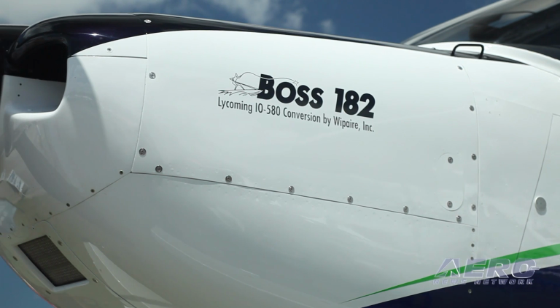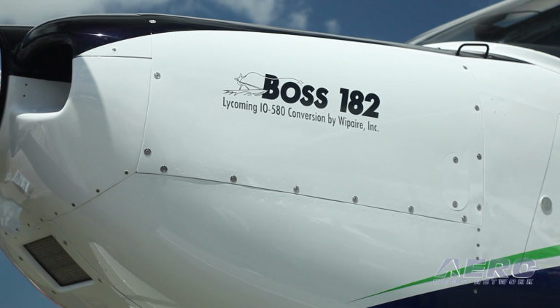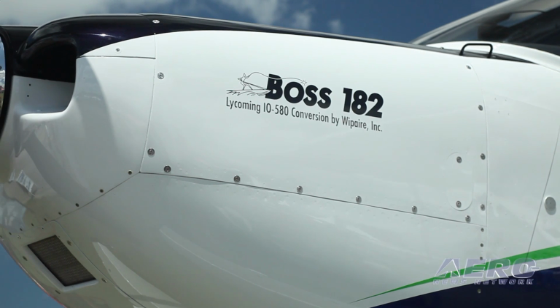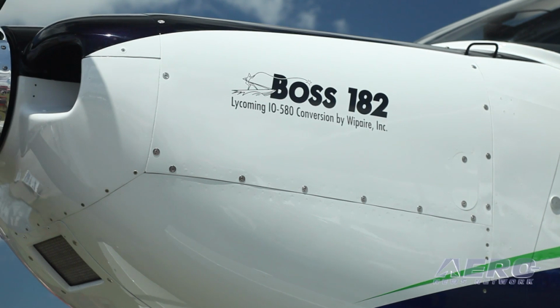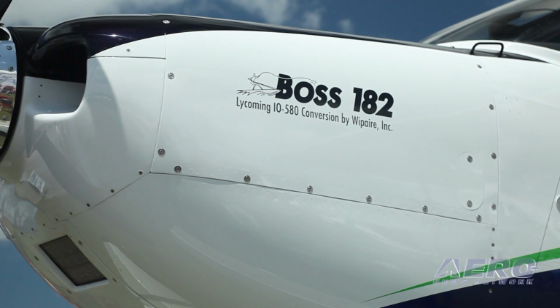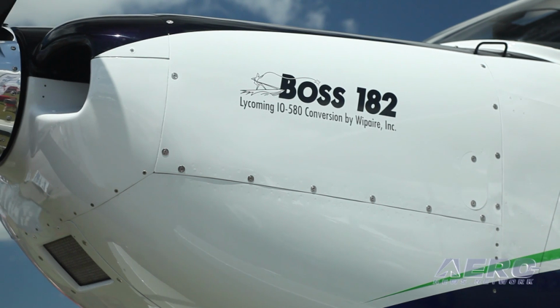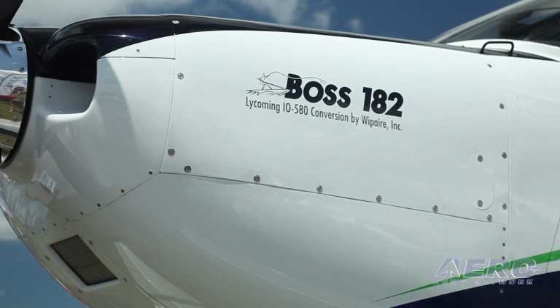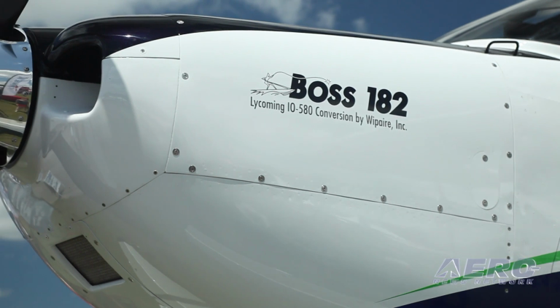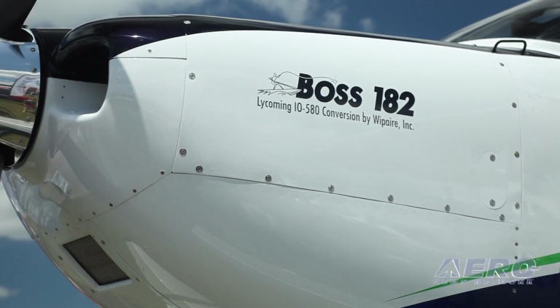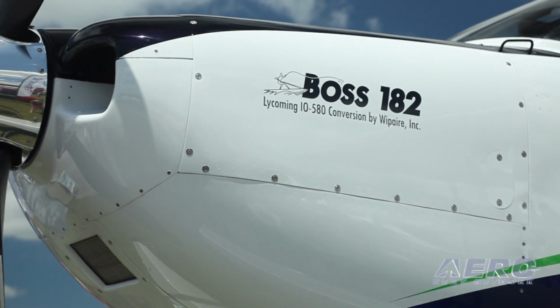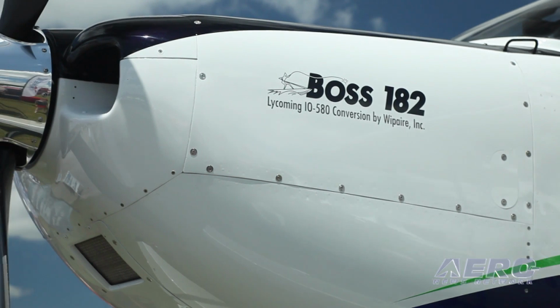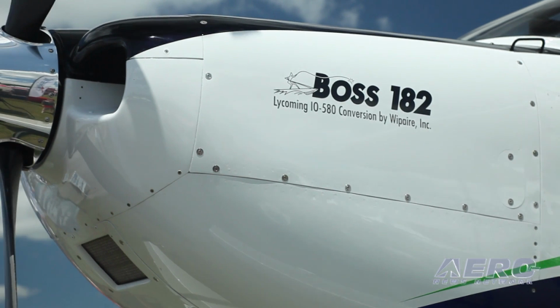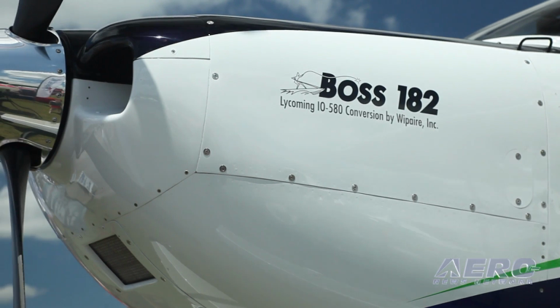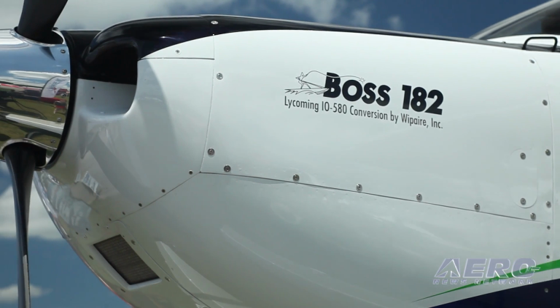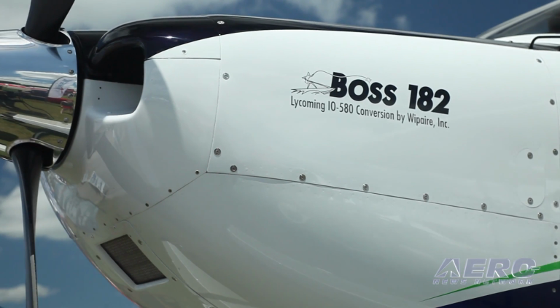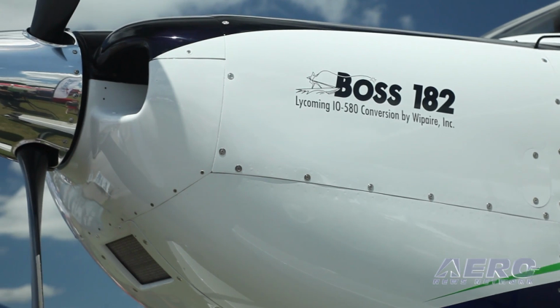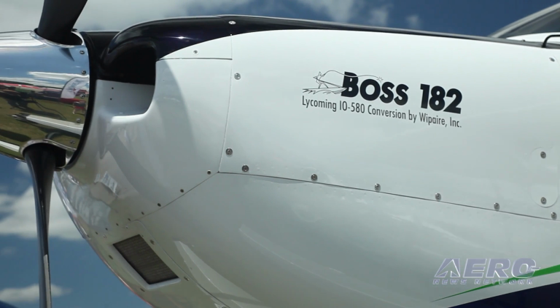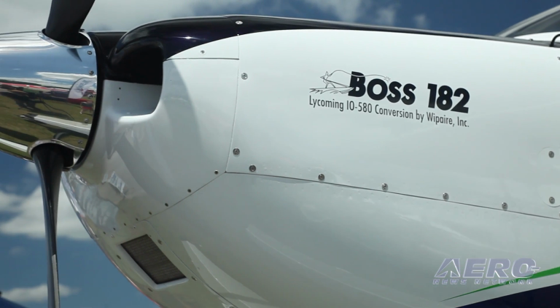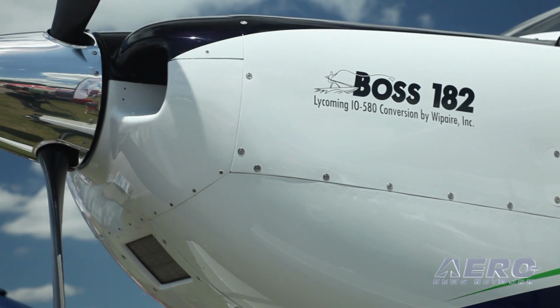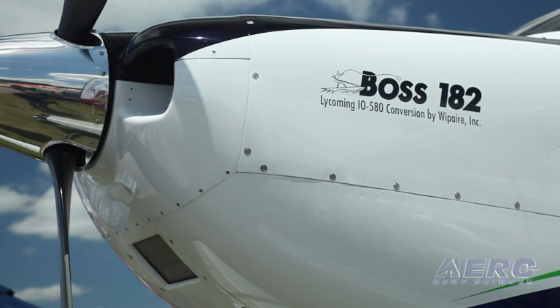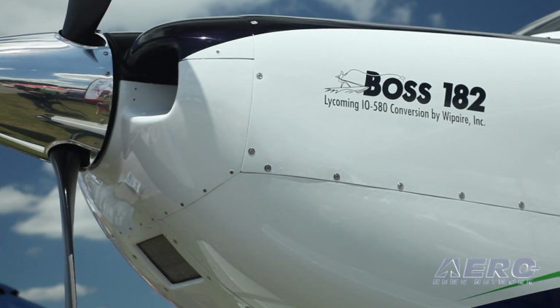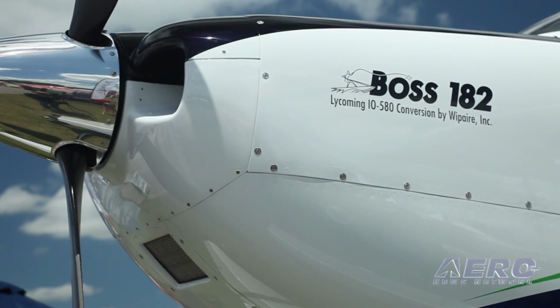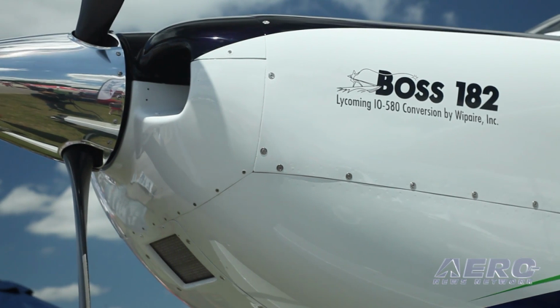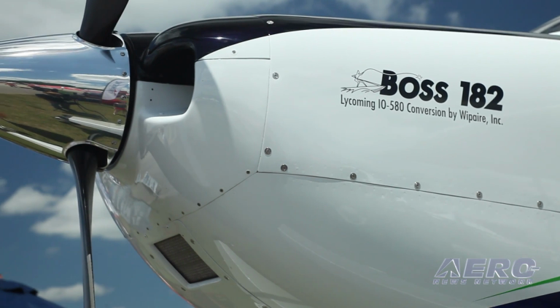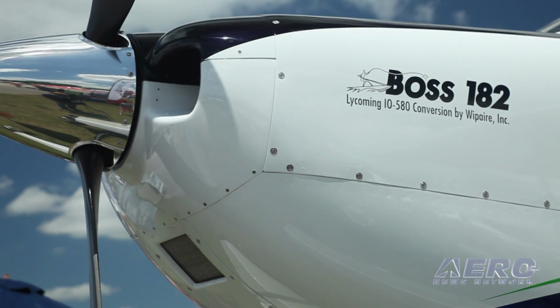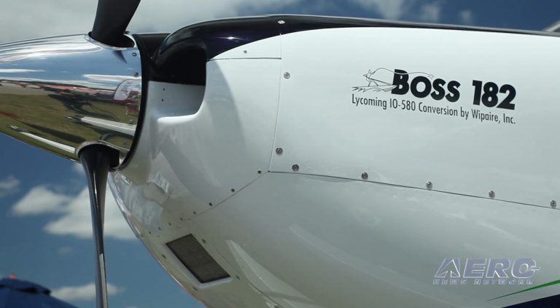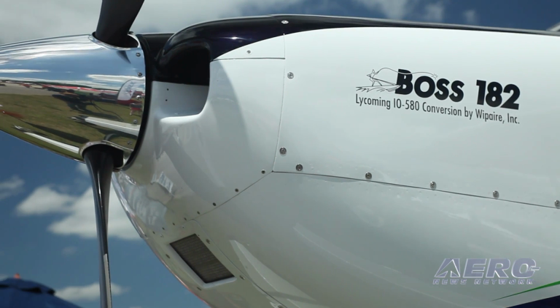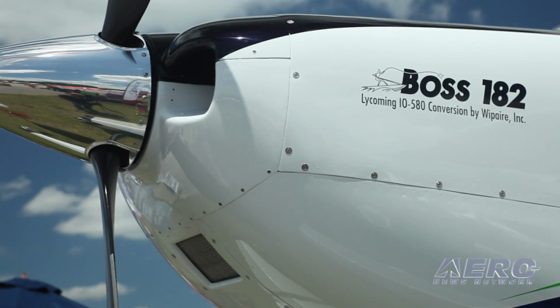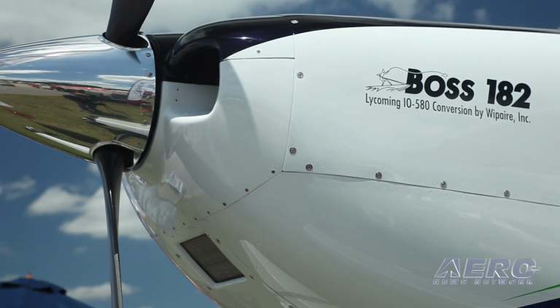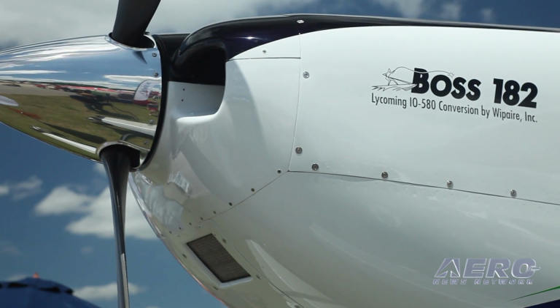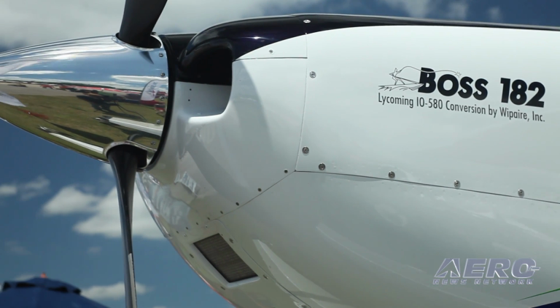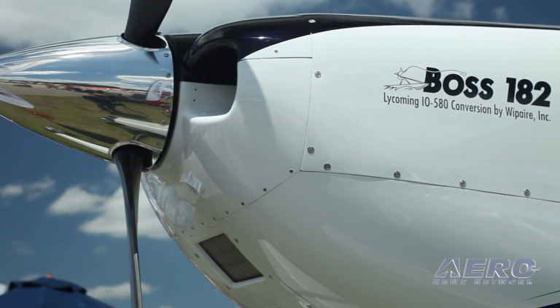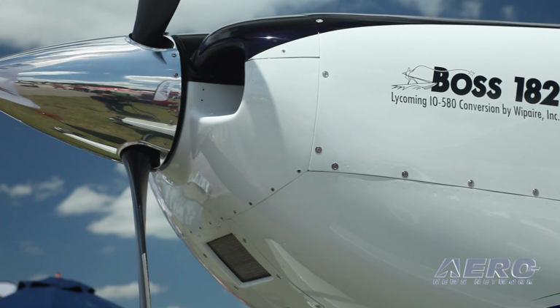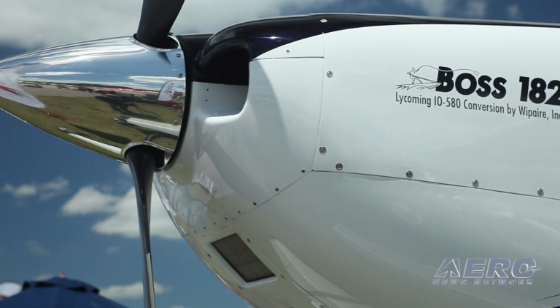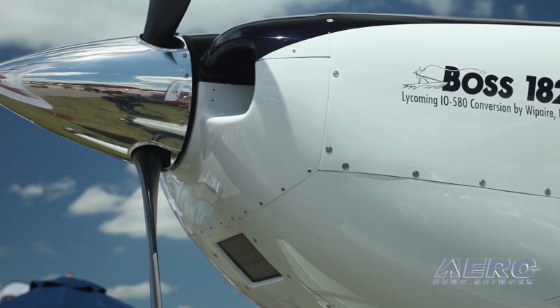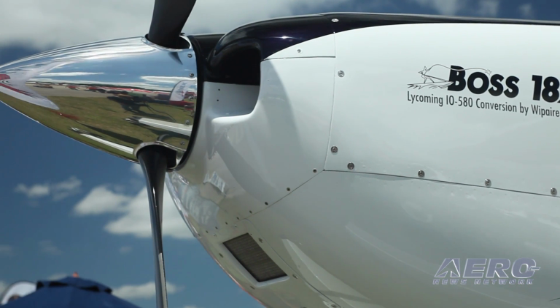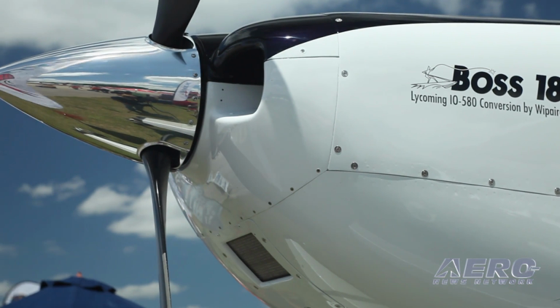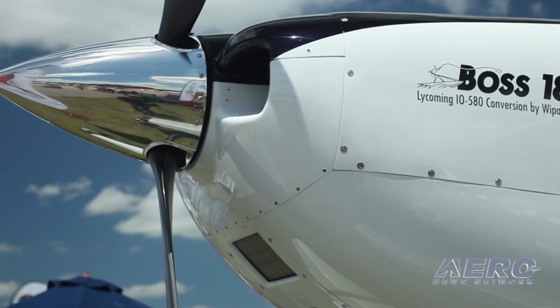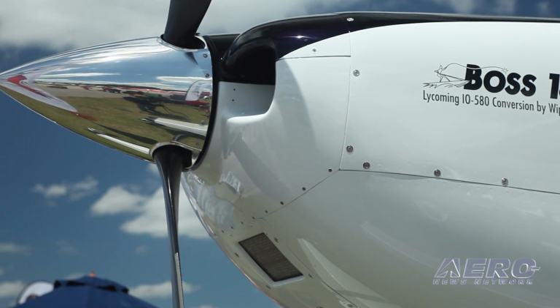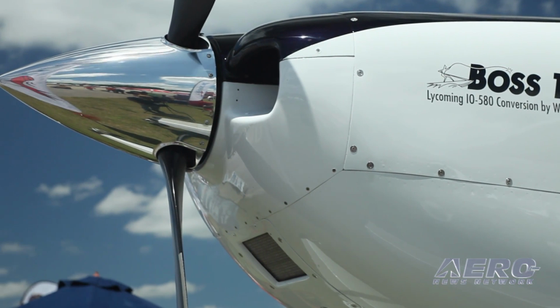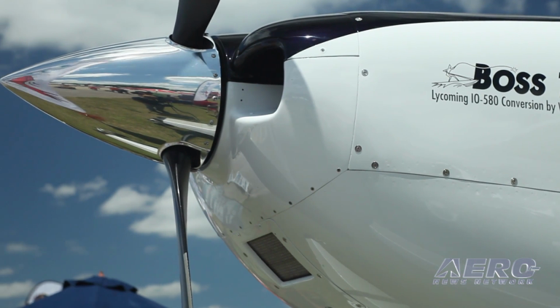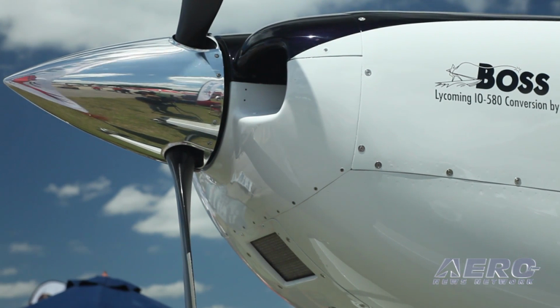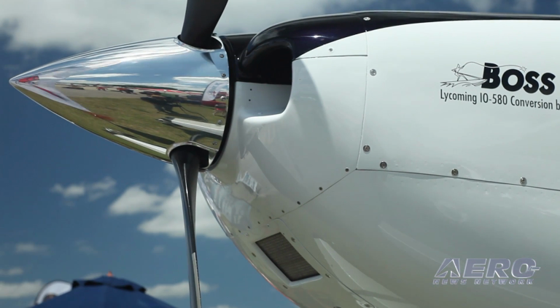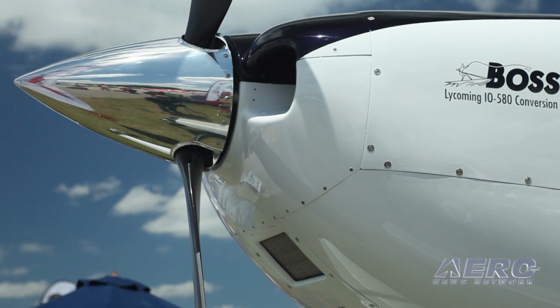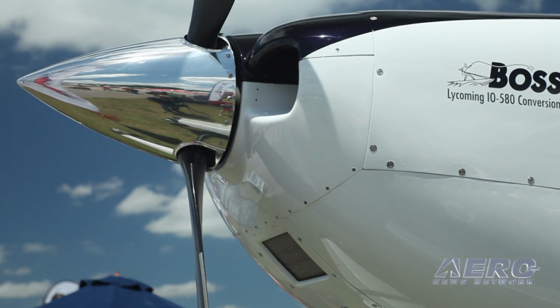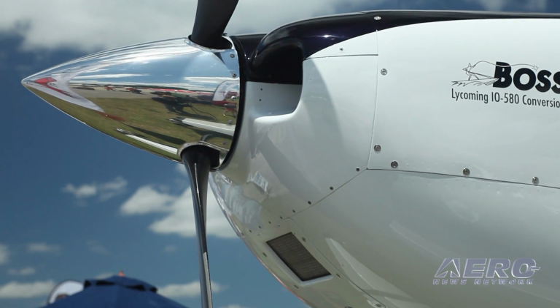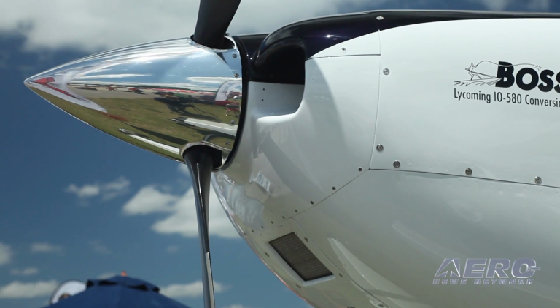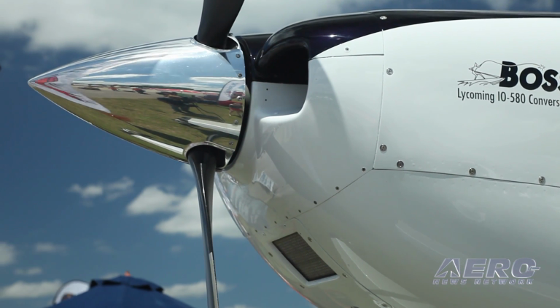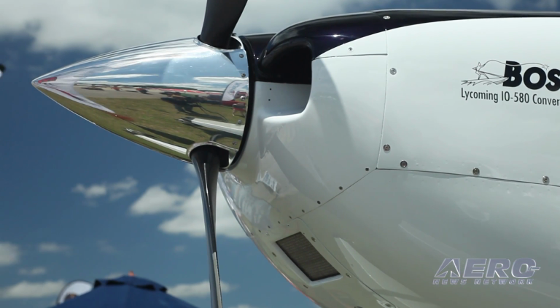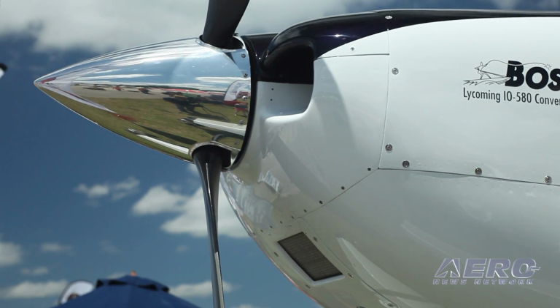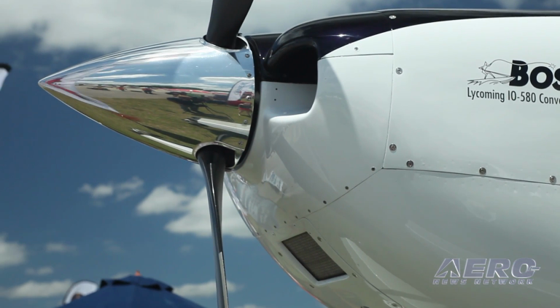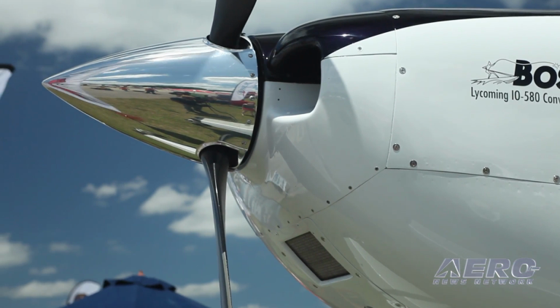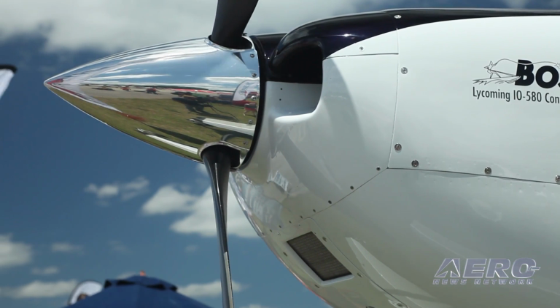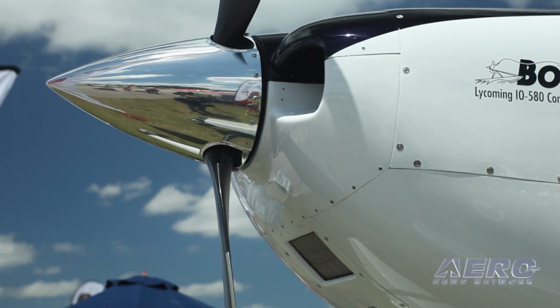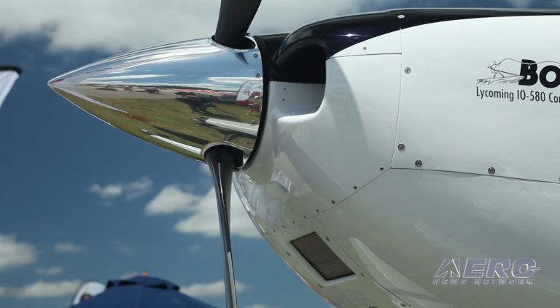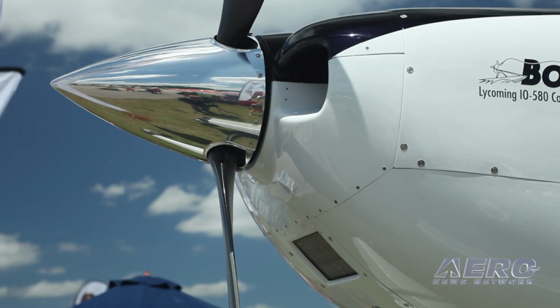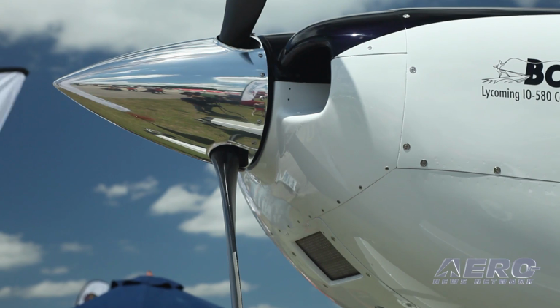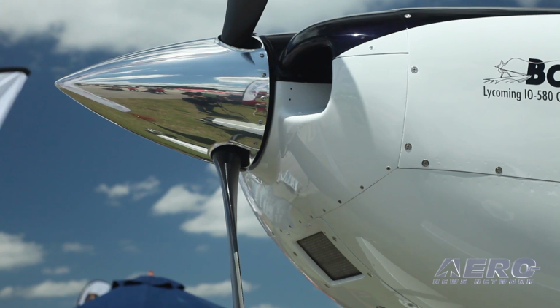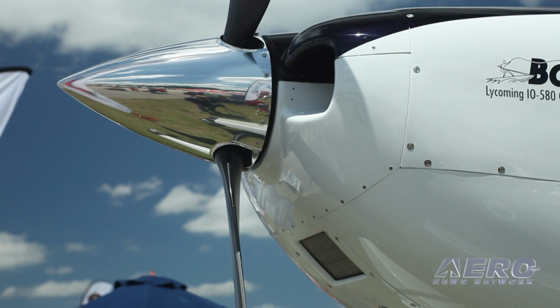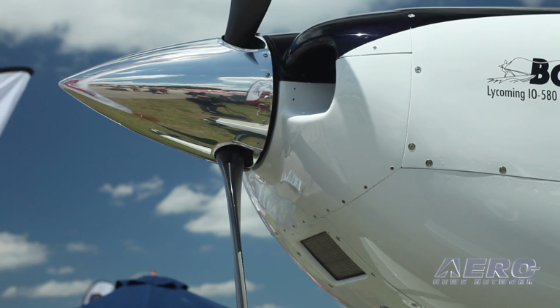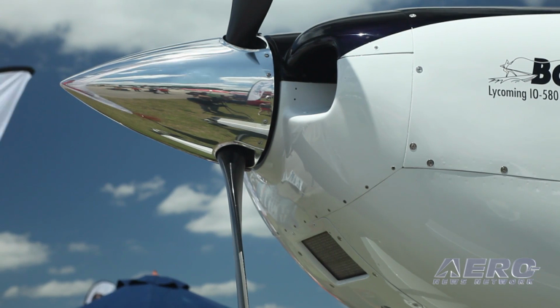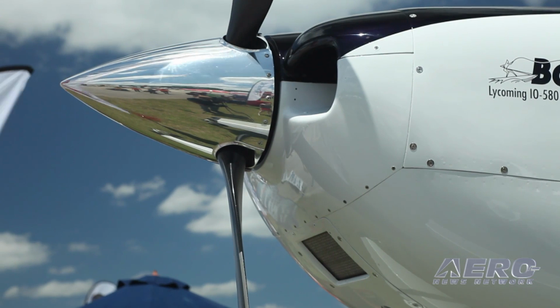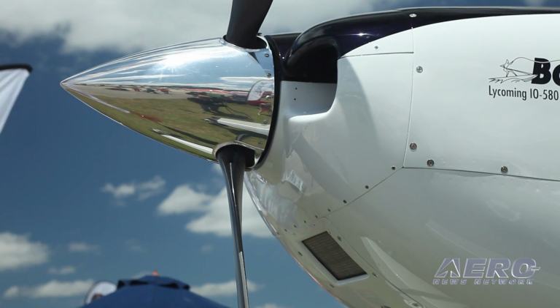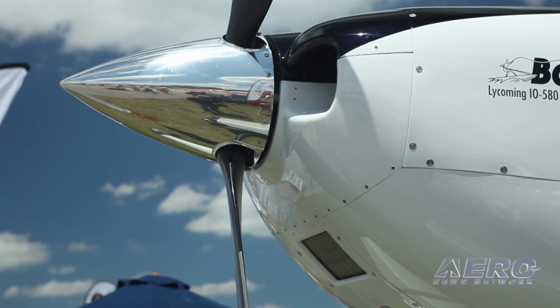Big gross weight increases — from 3,370 or 3,500 pounds, which is increased from the factory 3,100. New paint, new interior — kind of showing off everything that we can encompass at Whip Air.